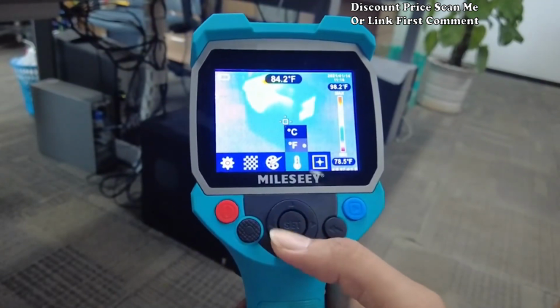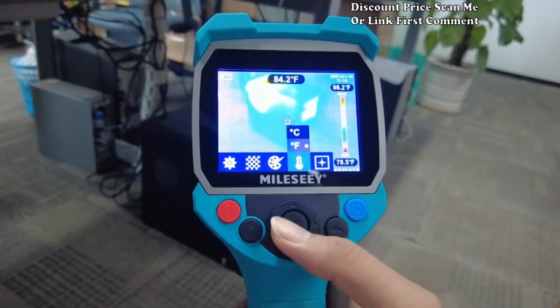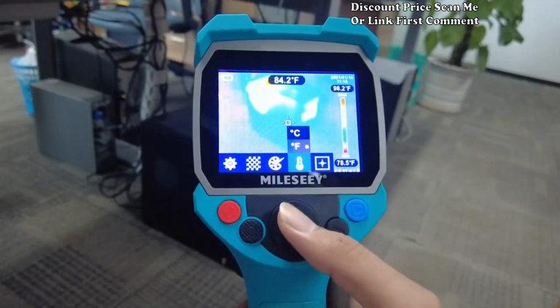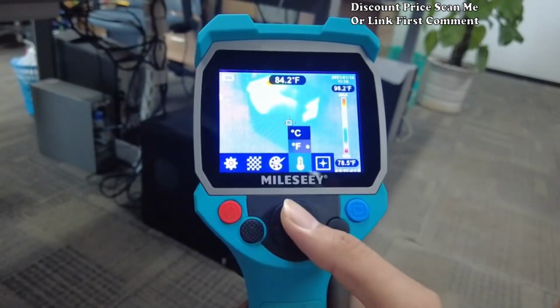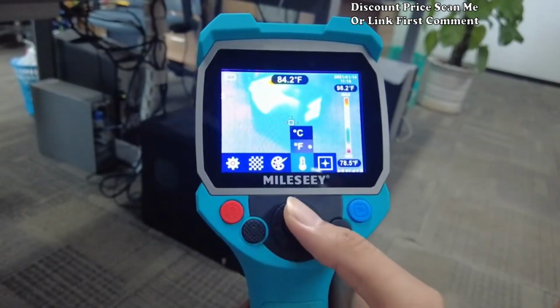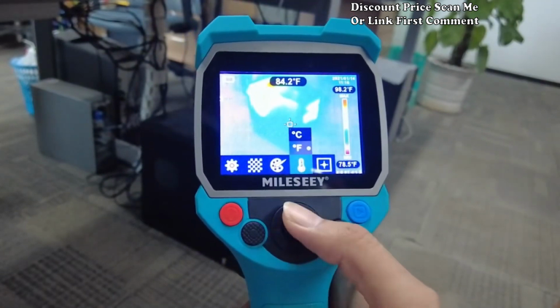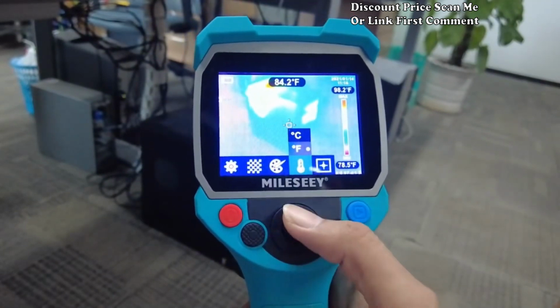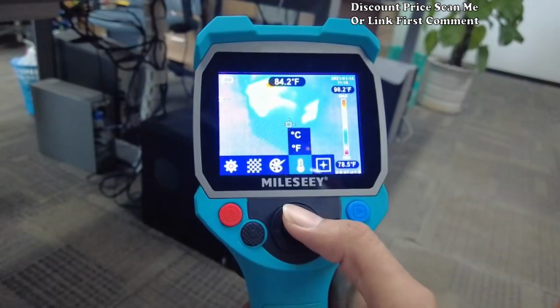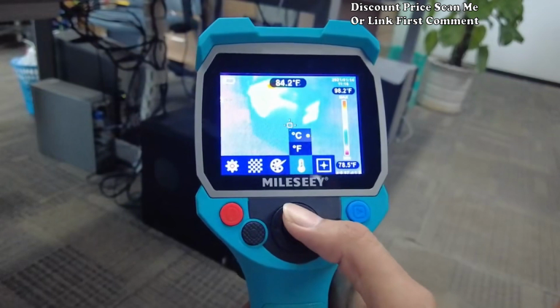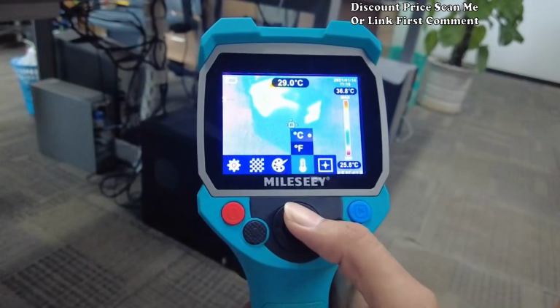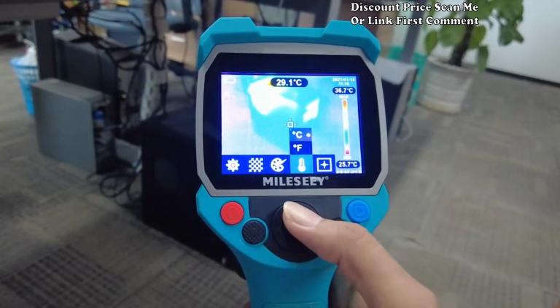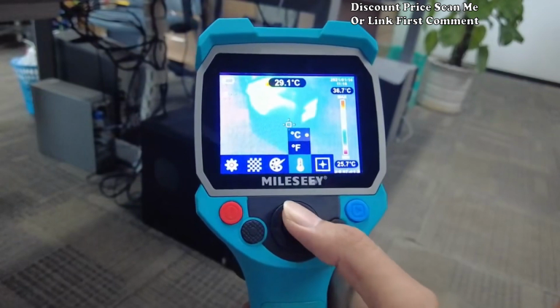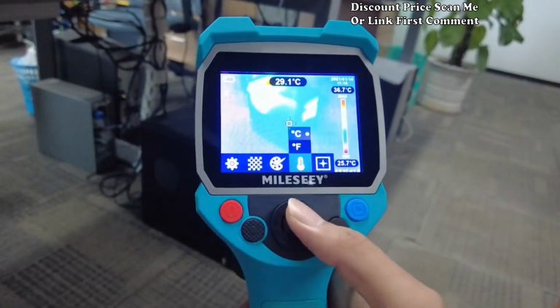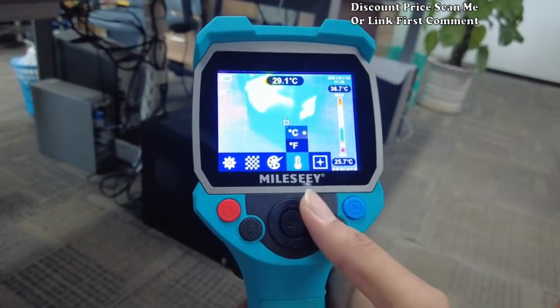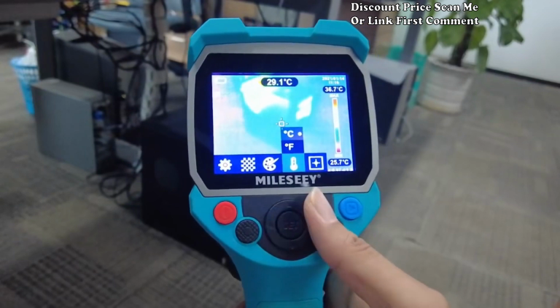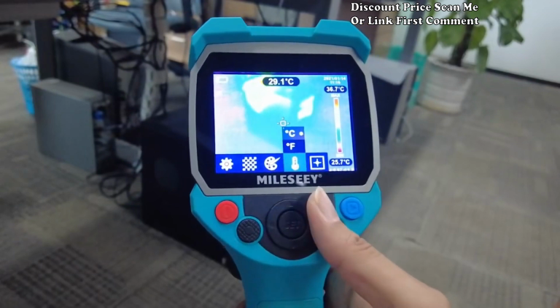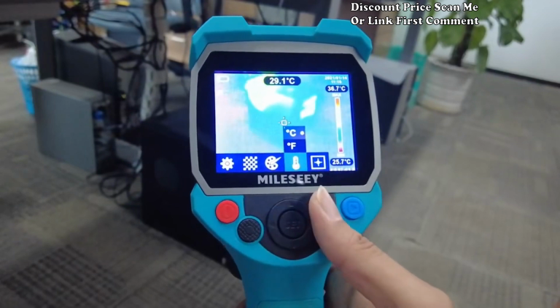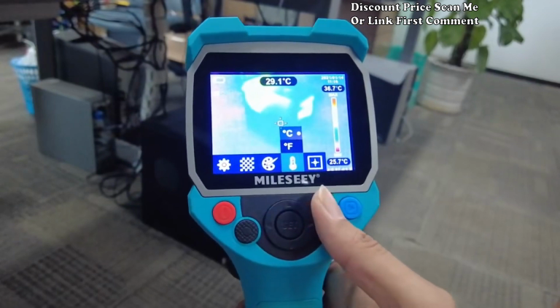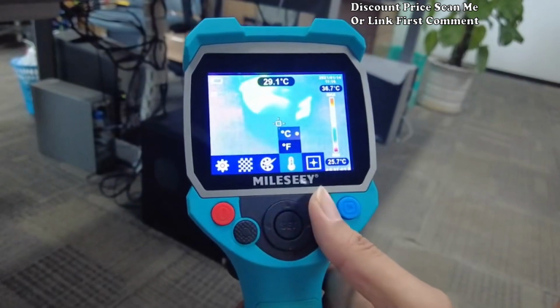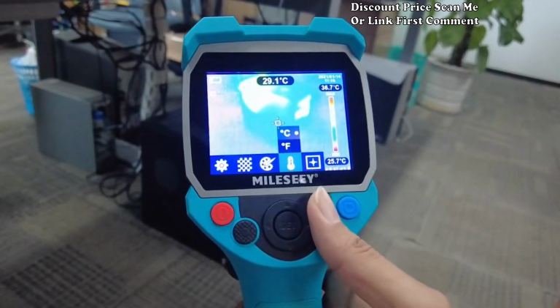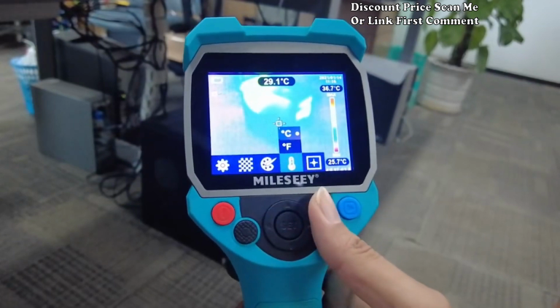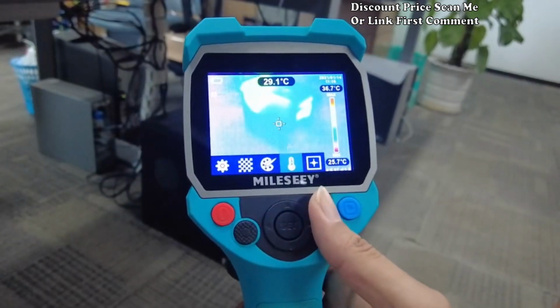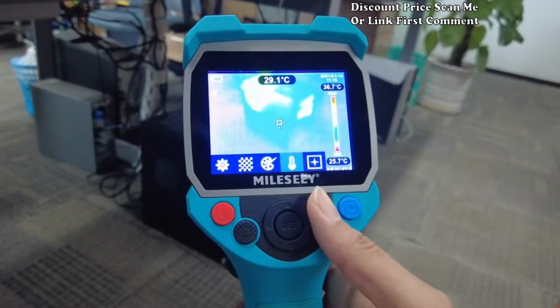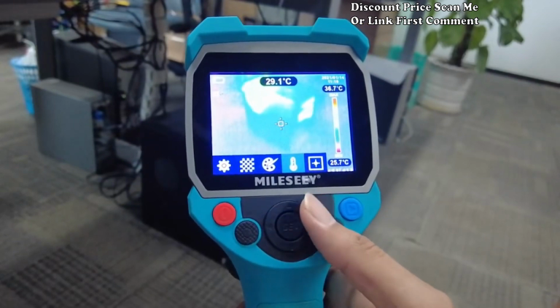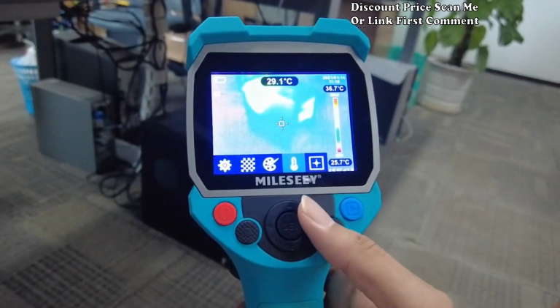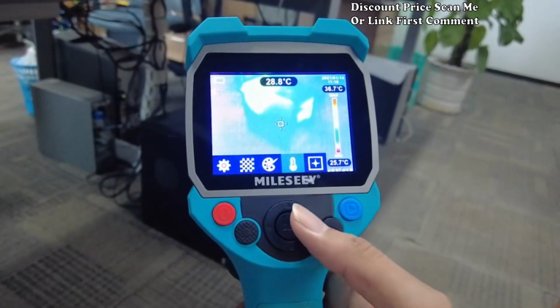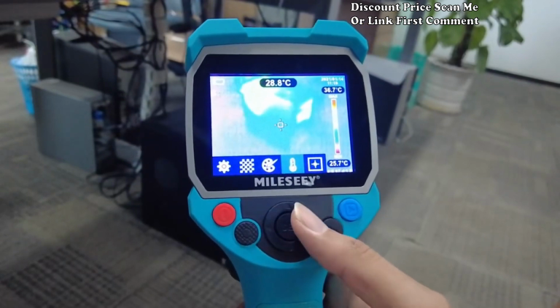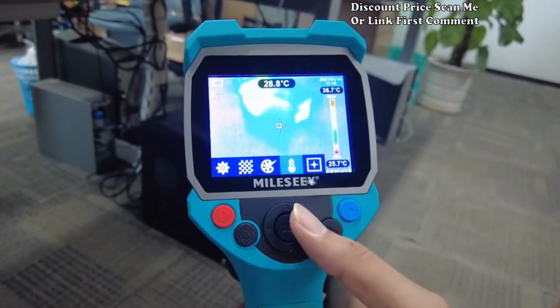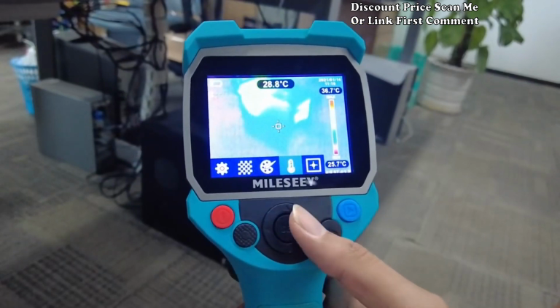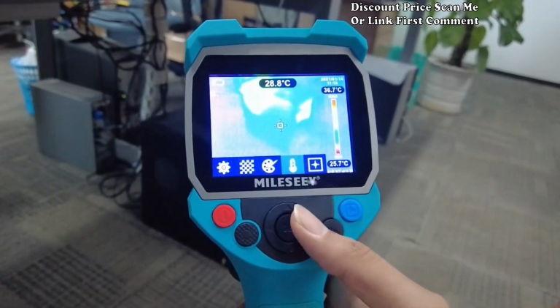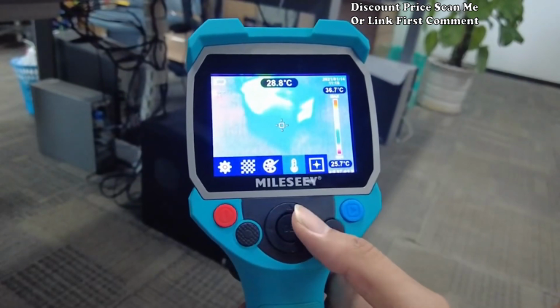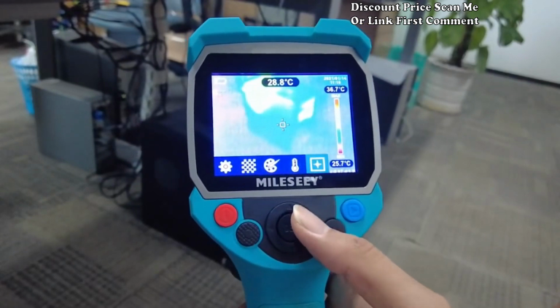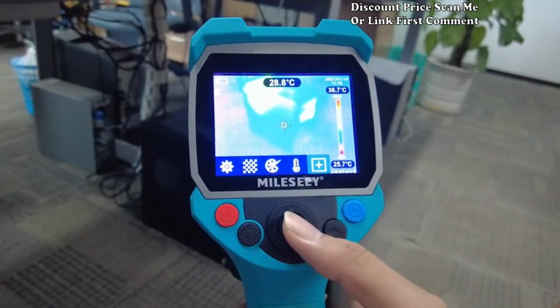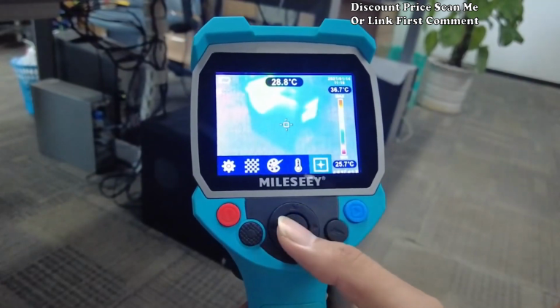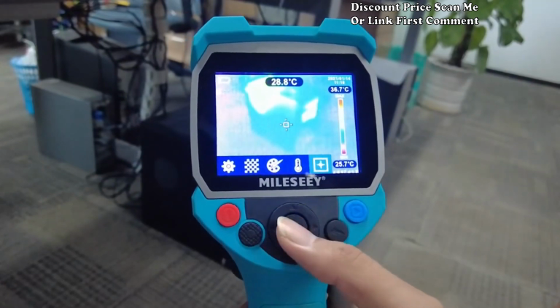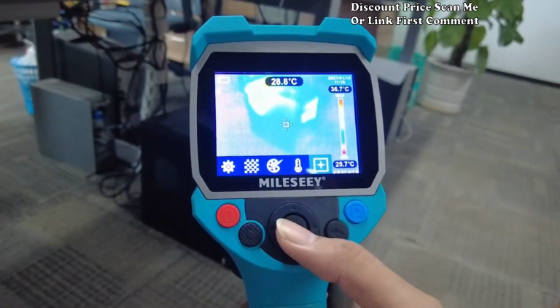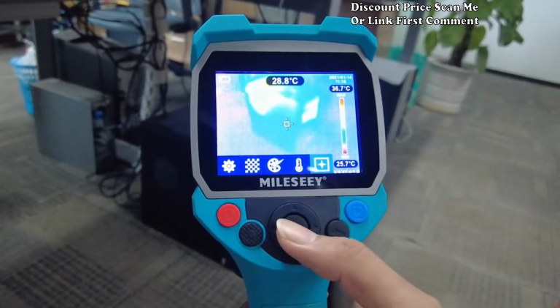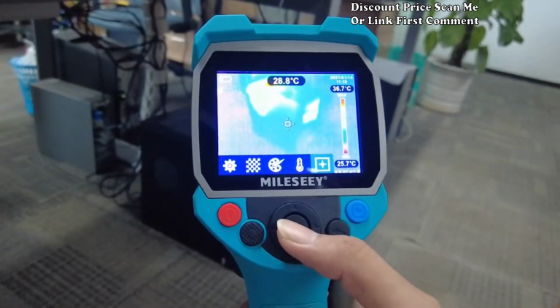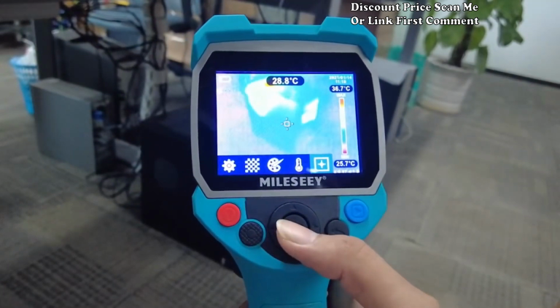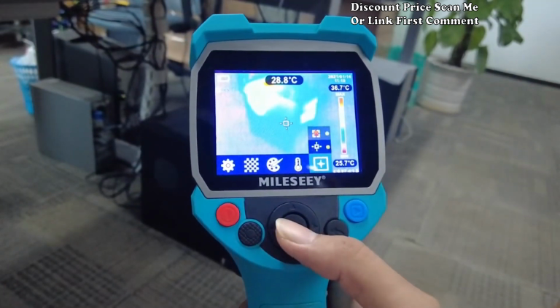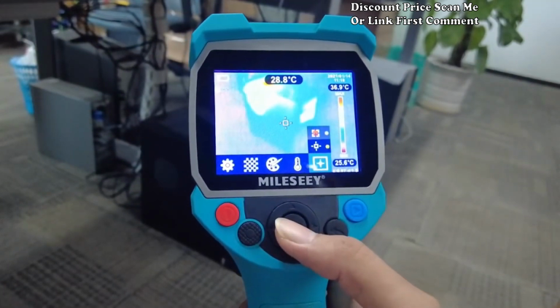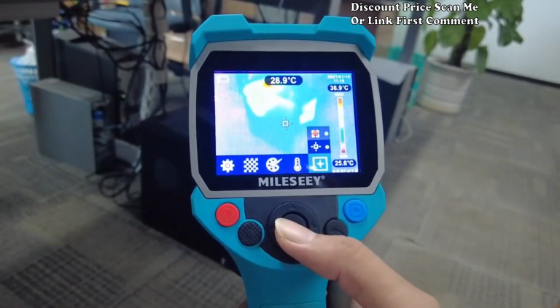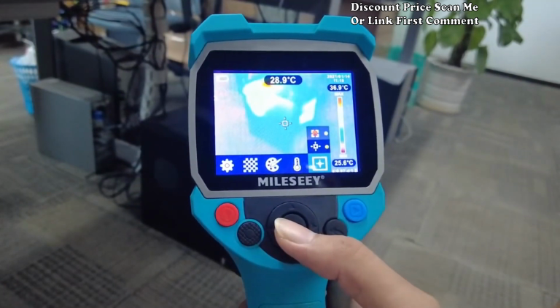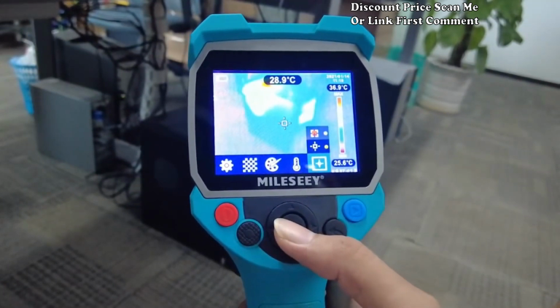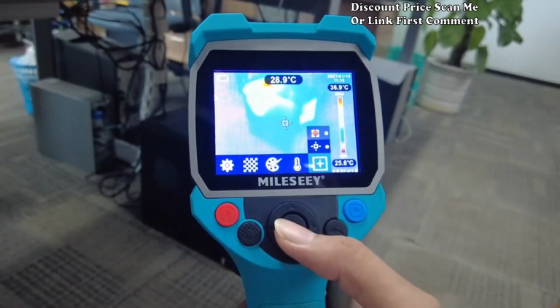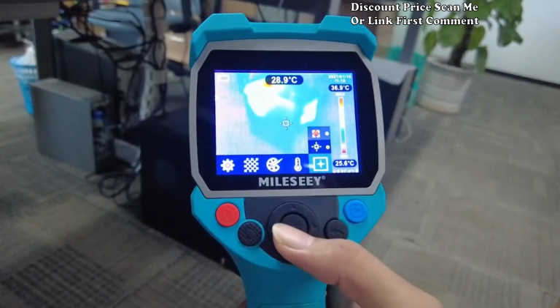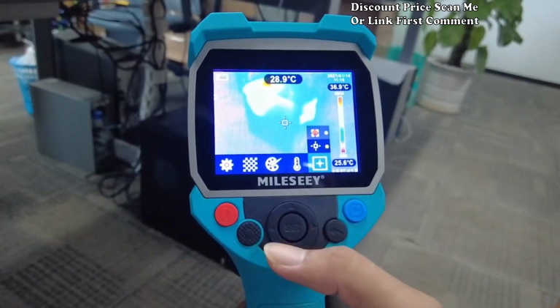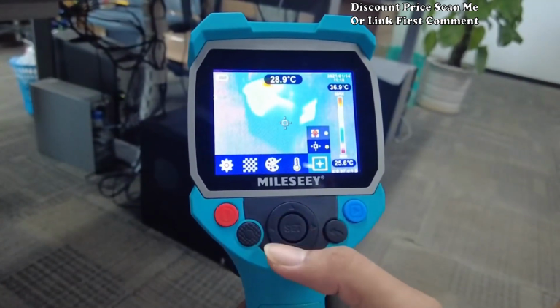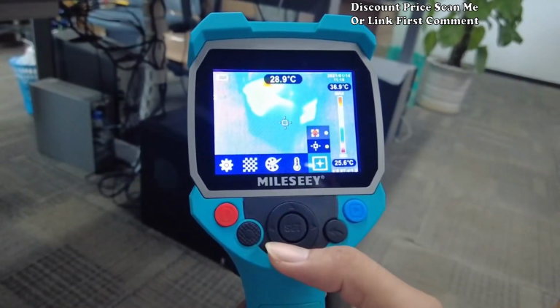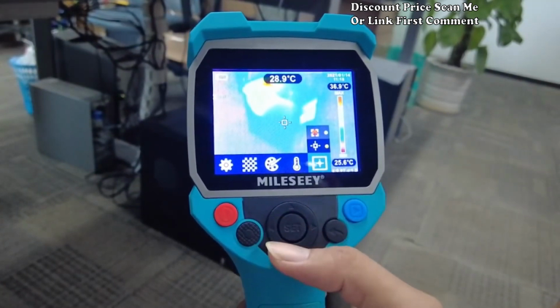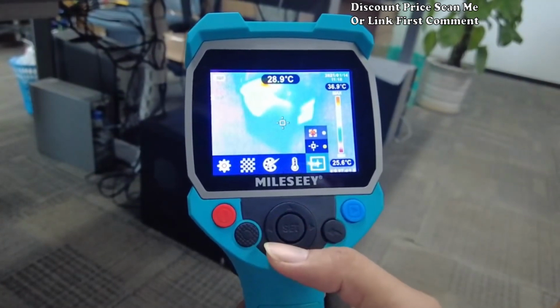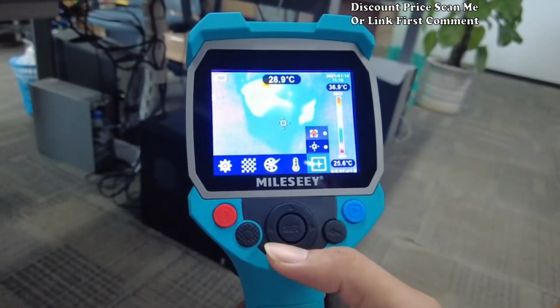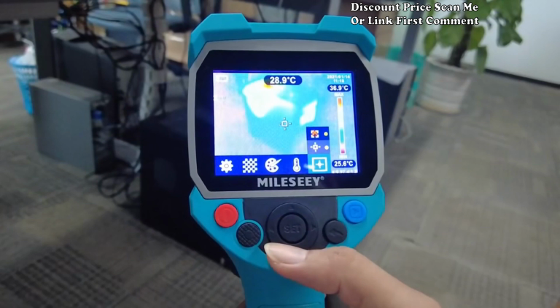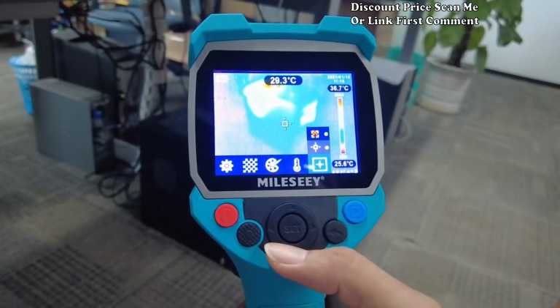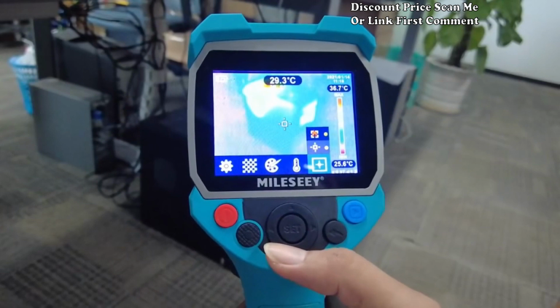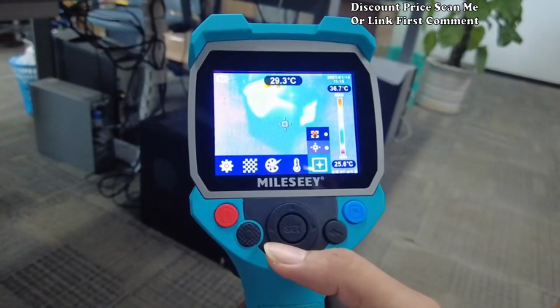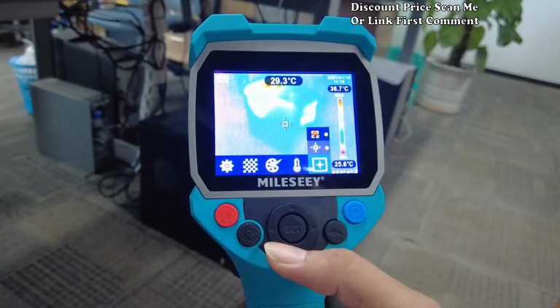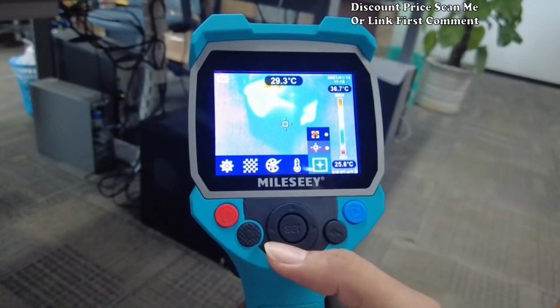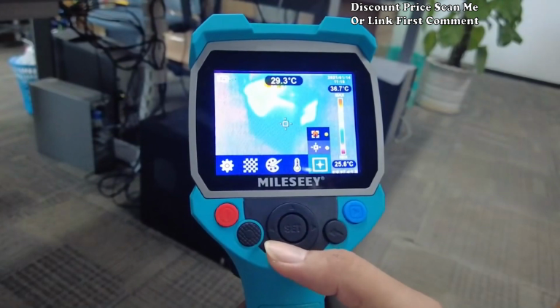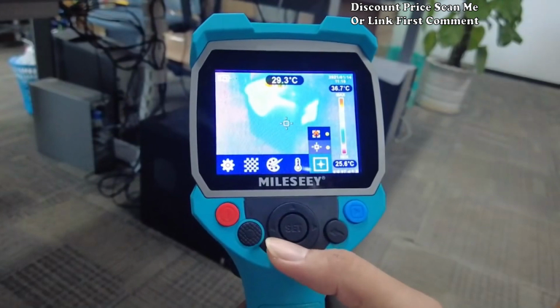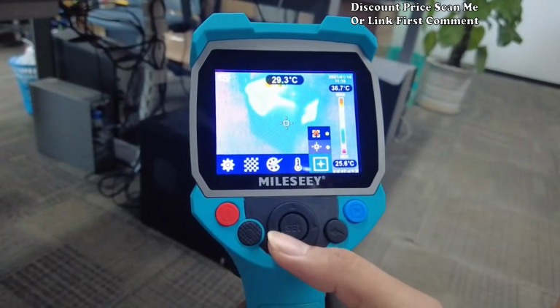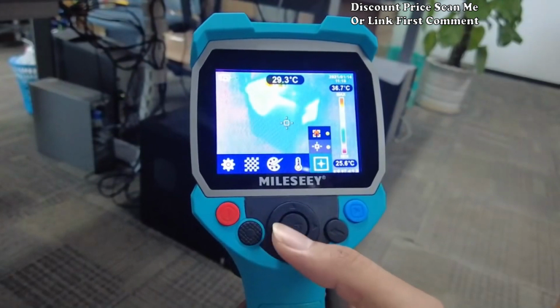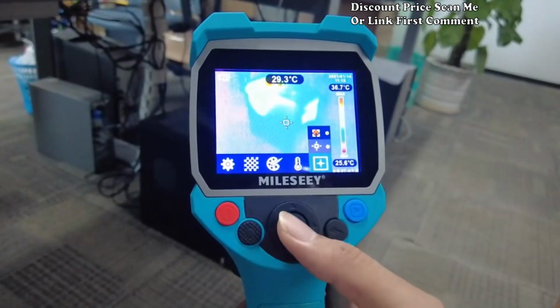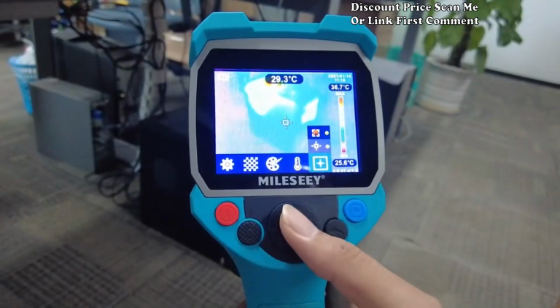3.5 inch color LCD display: experience clear and vivid thermal imaging on the 3.5 inch color LCD display. The large screen enhances visibility and allows for easy interpretation of thermal patterns, making it a valuable tool for professional use.